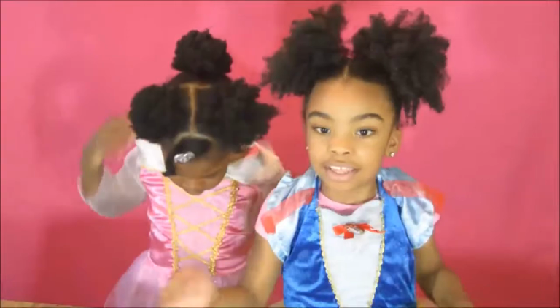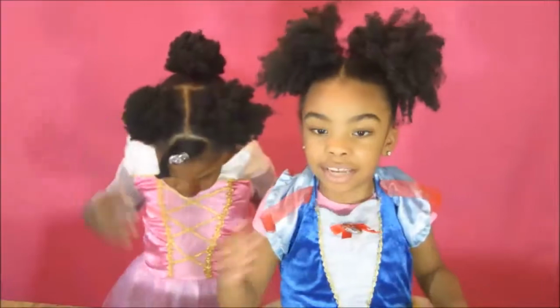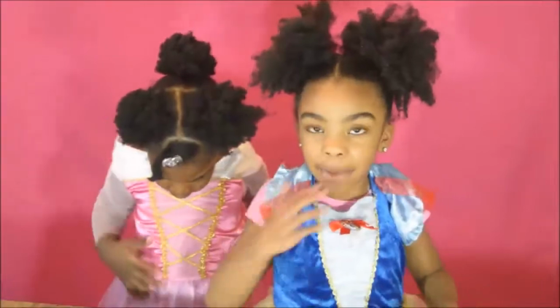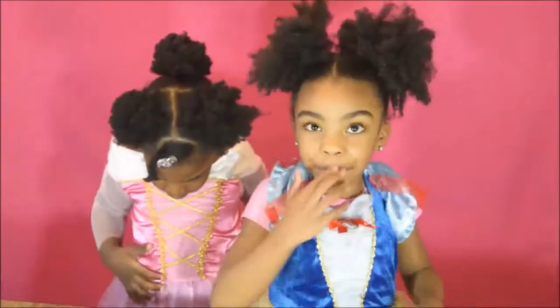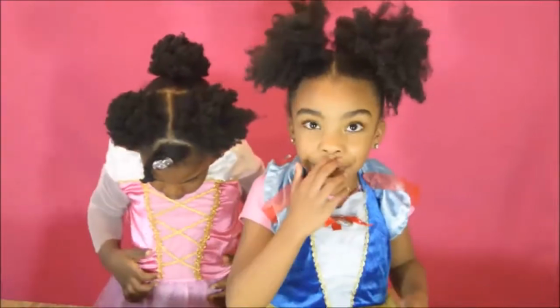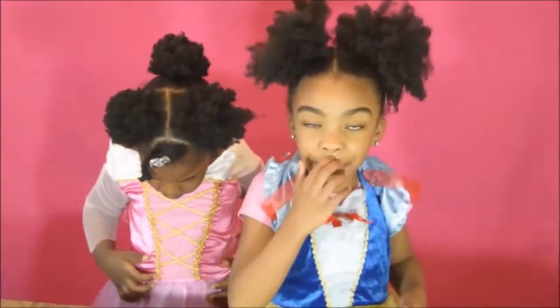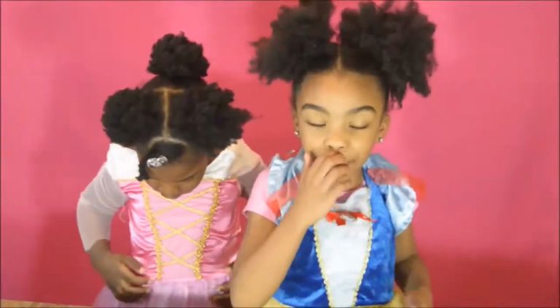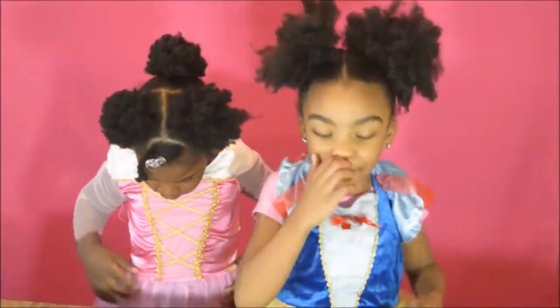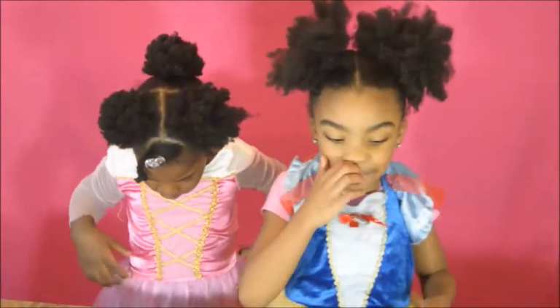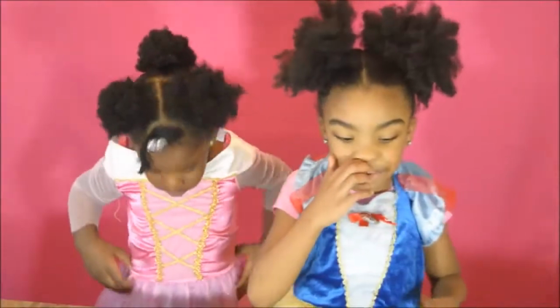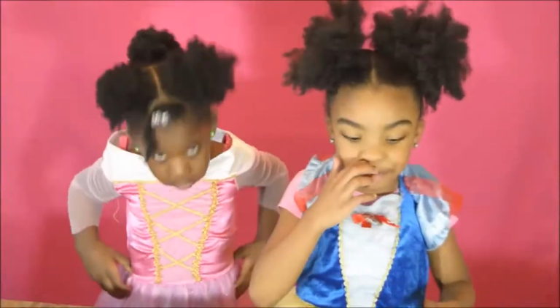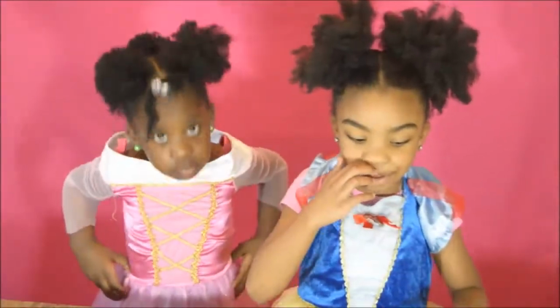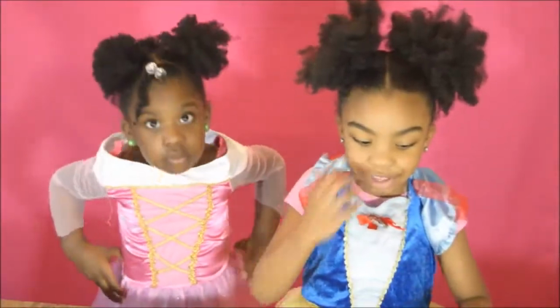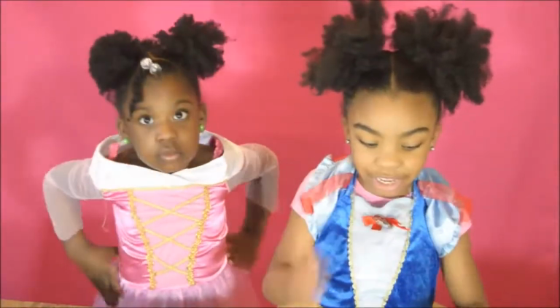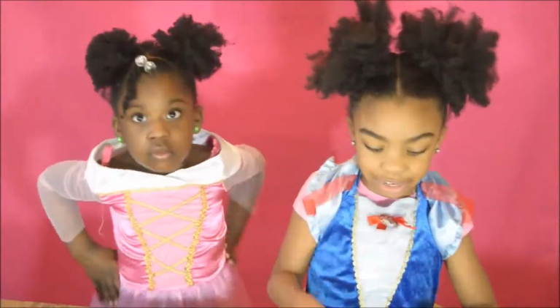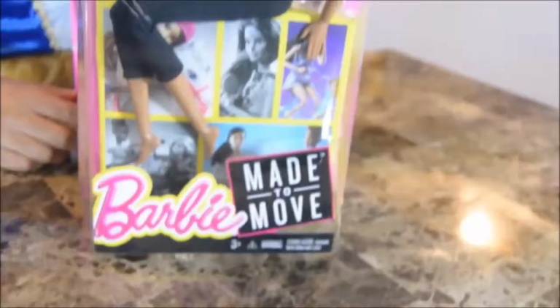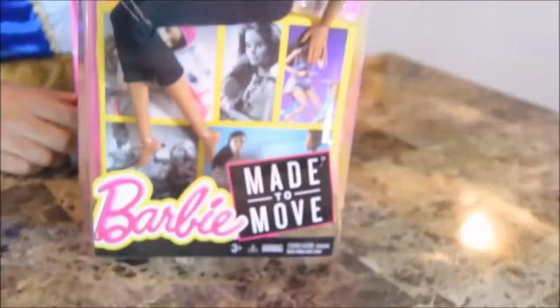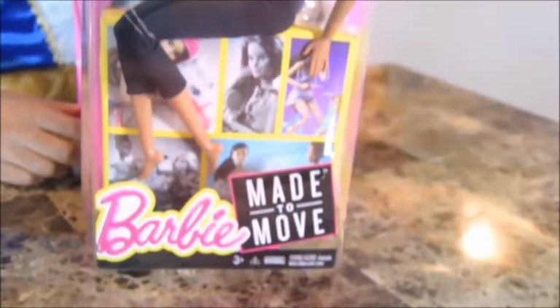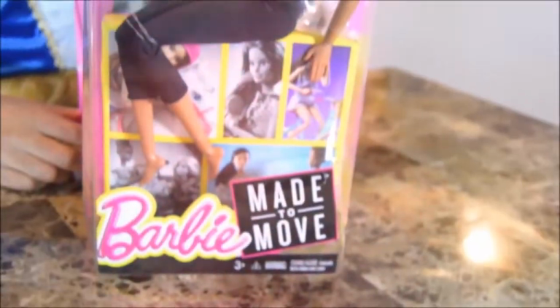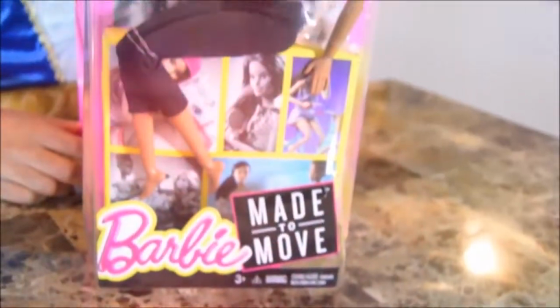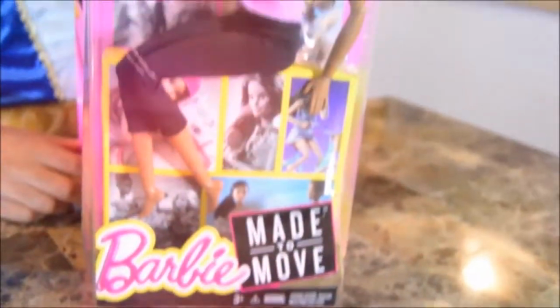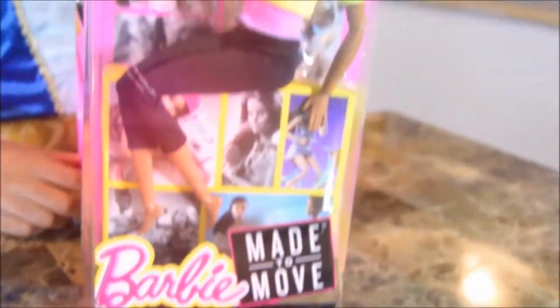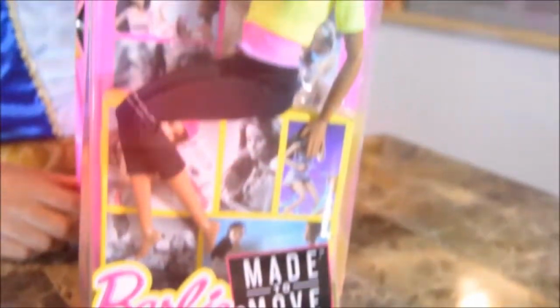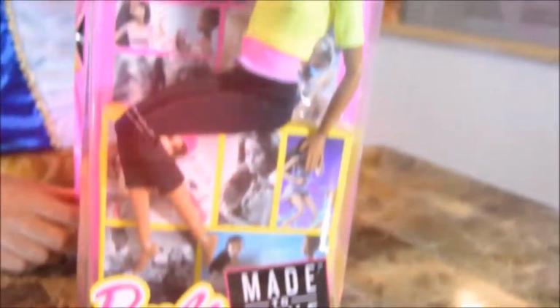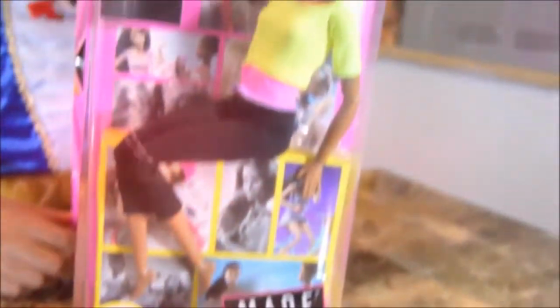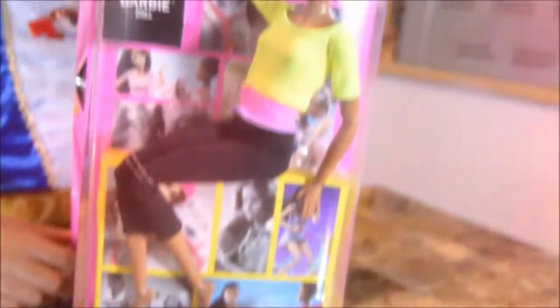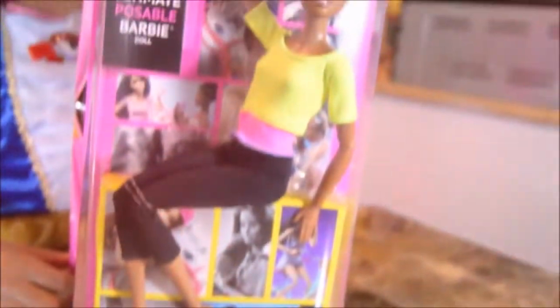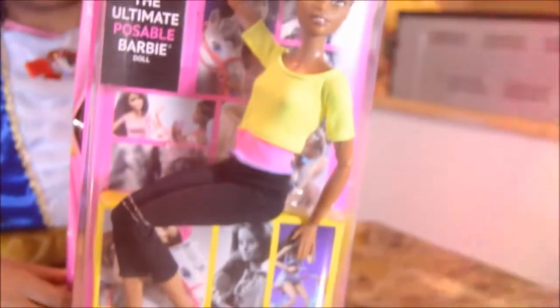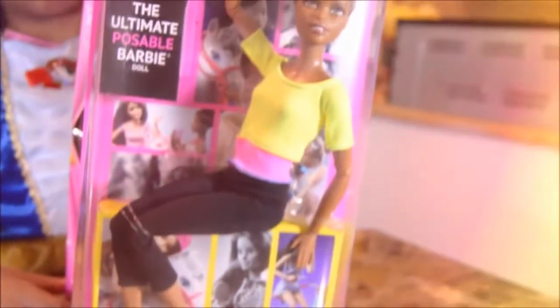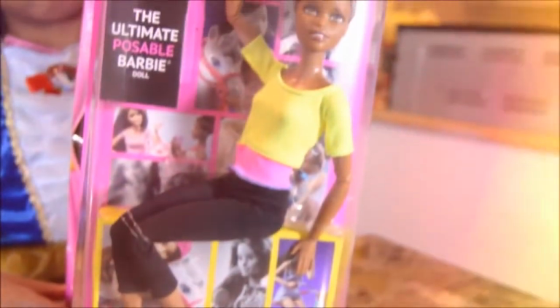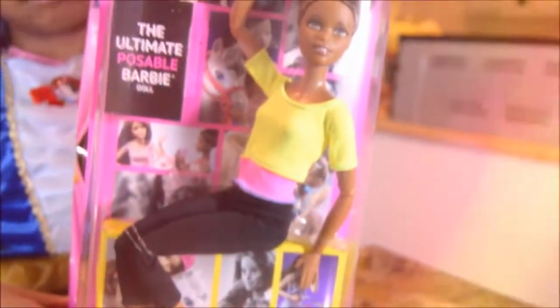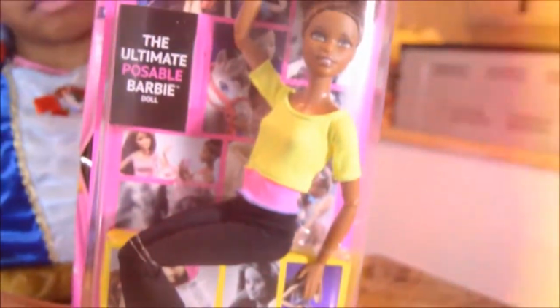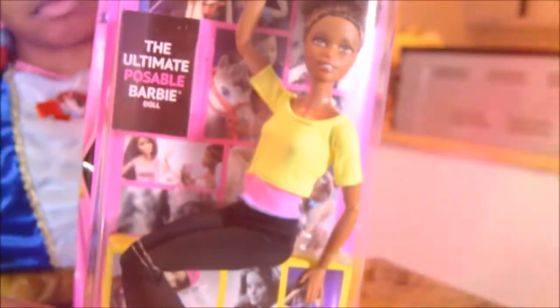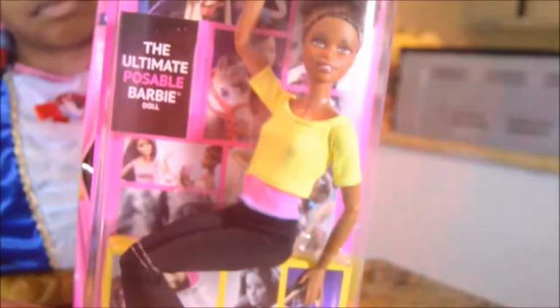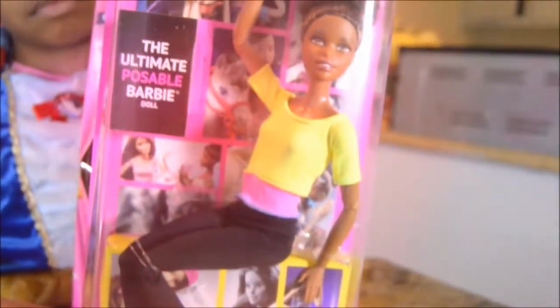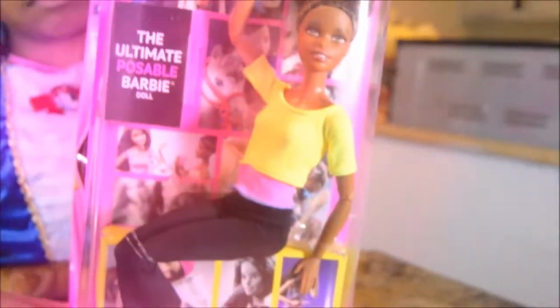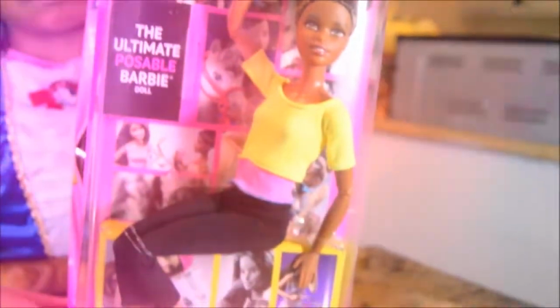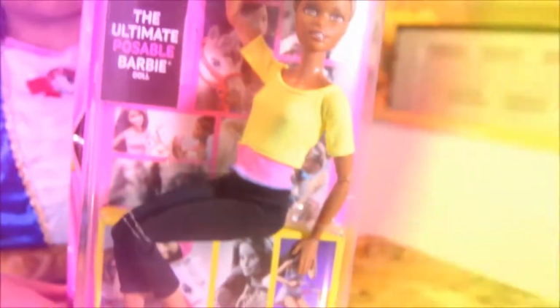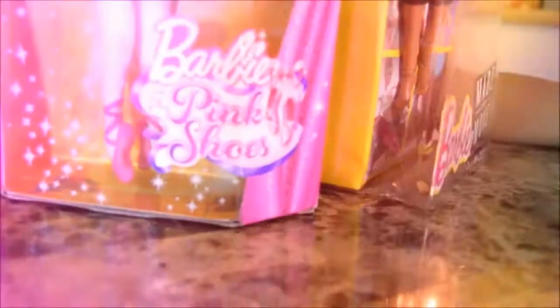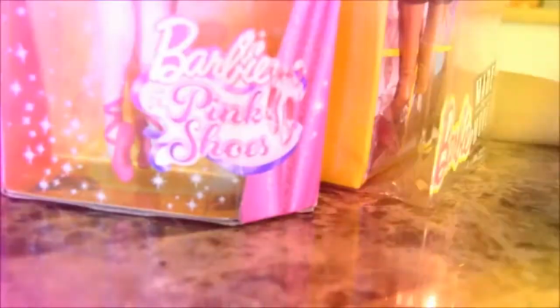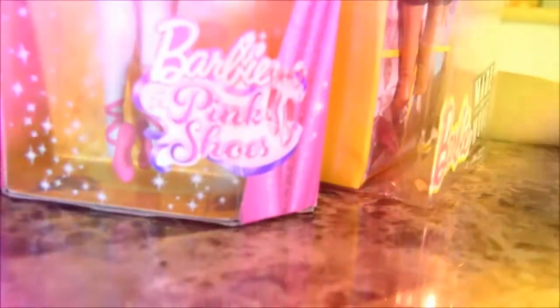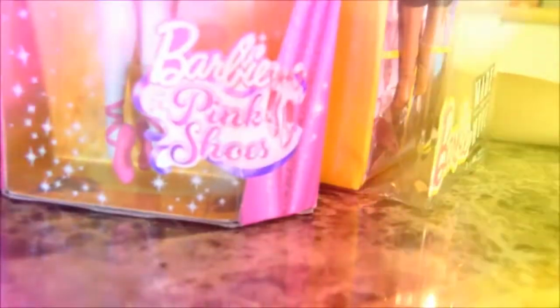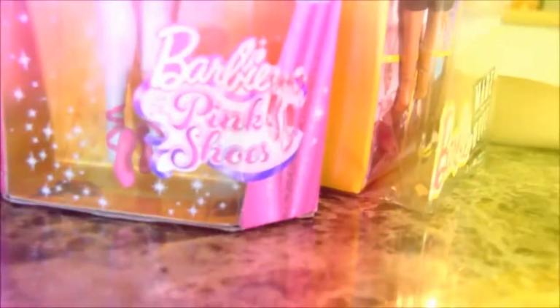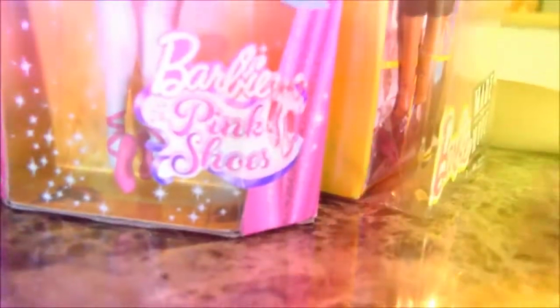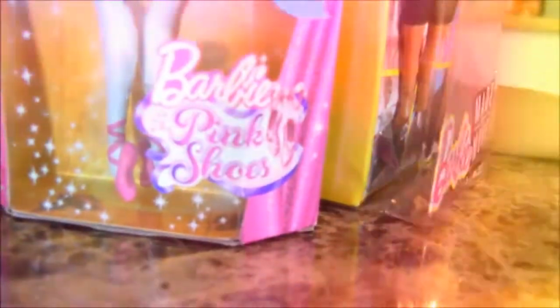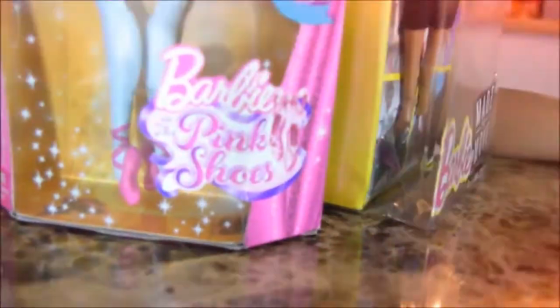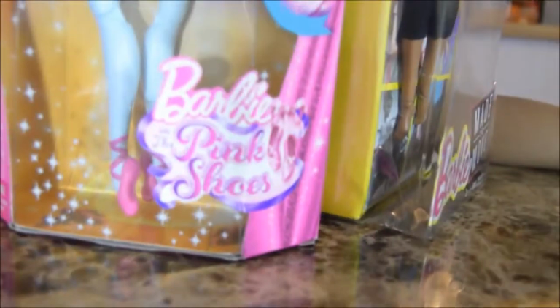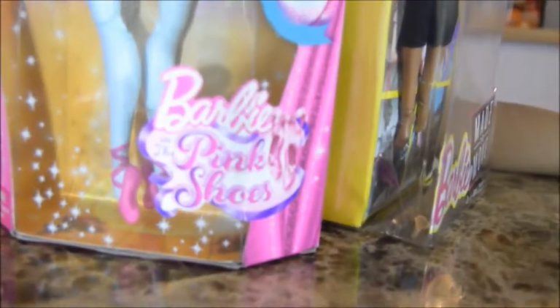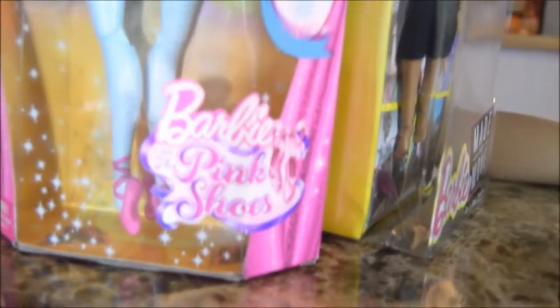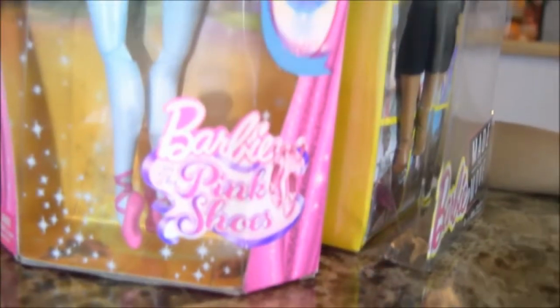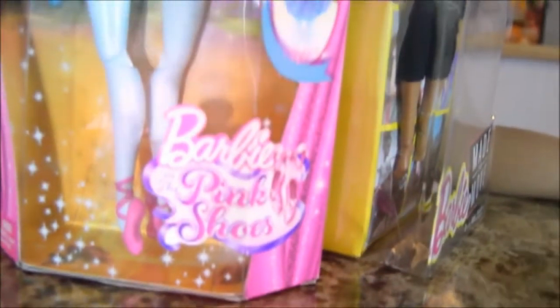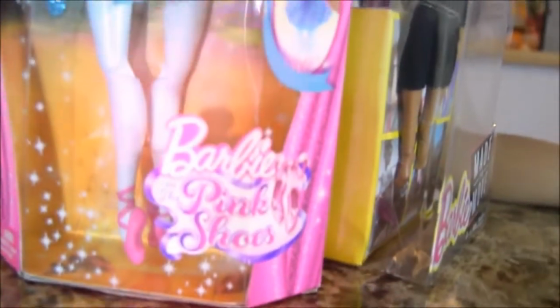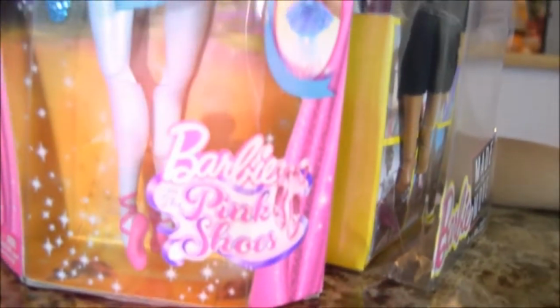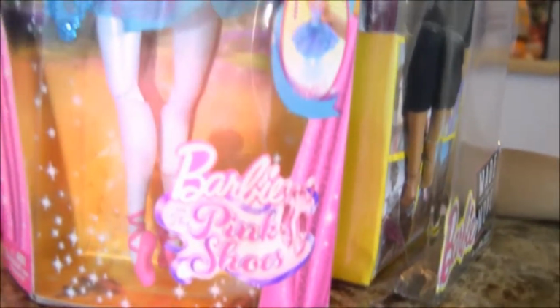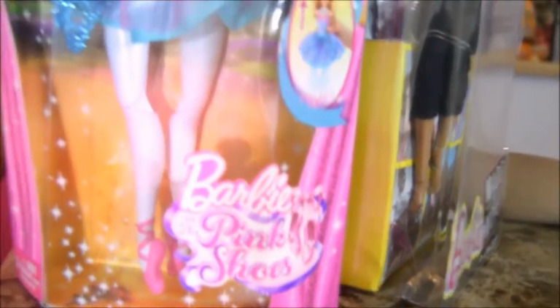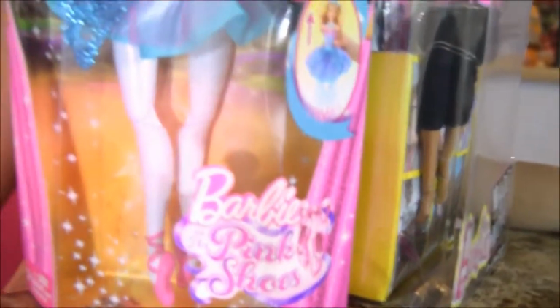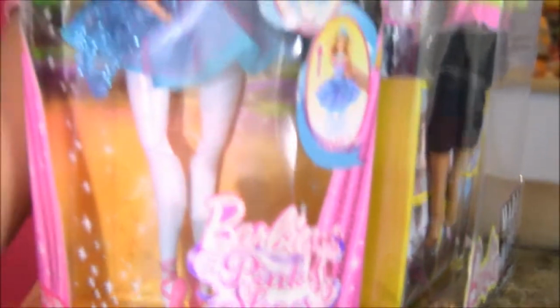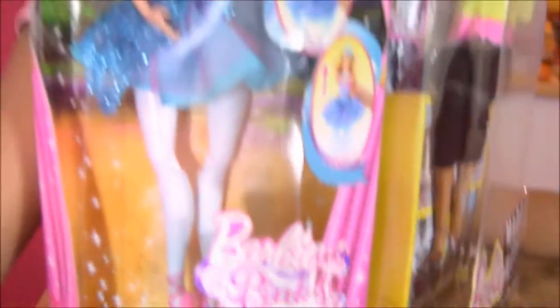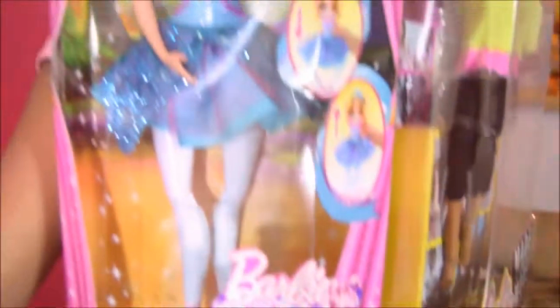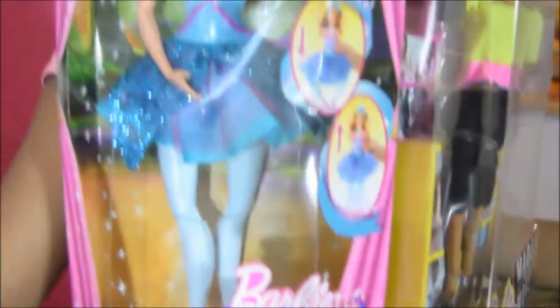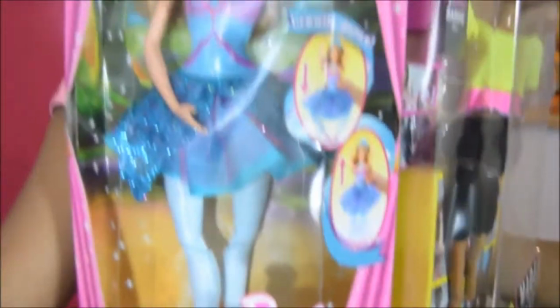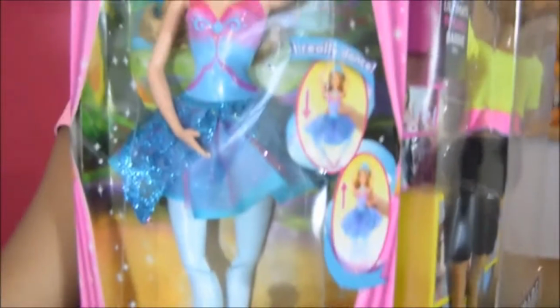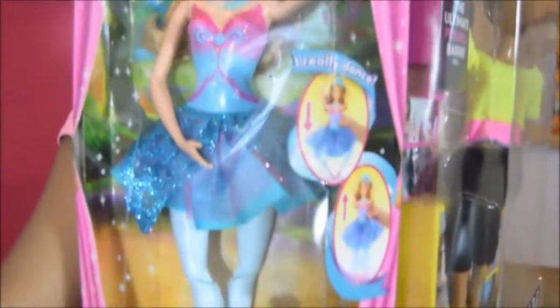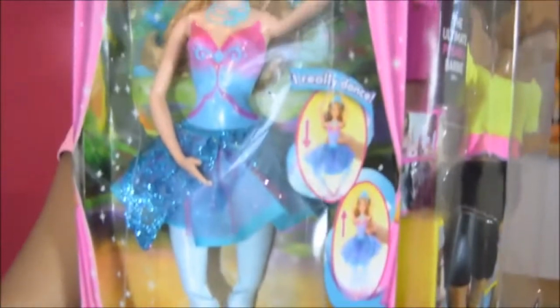Today we're going to be reviewing this Barbie Ready to Make the Move doll and this ballet doll.